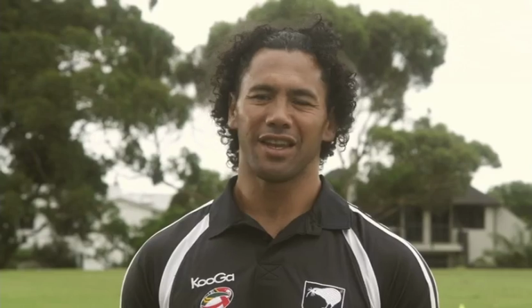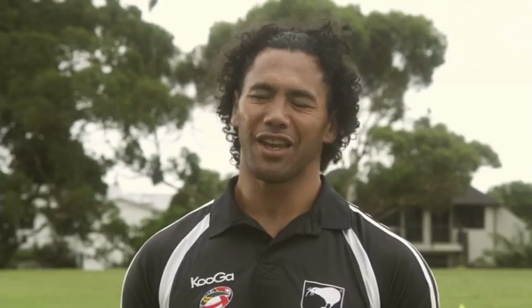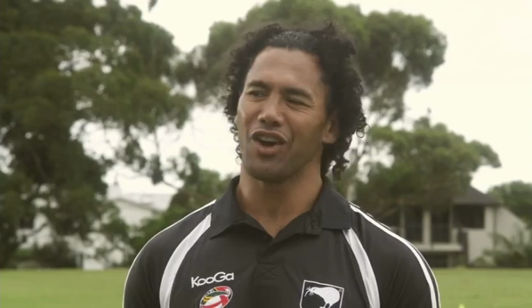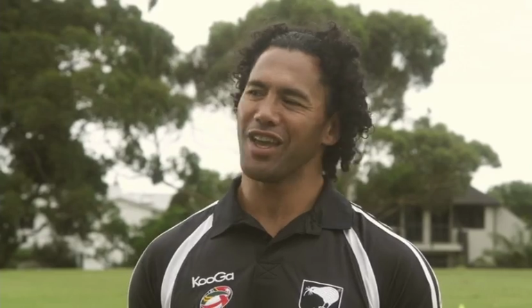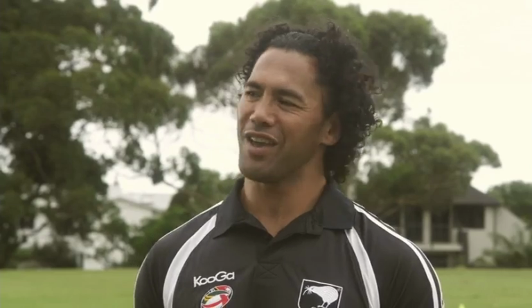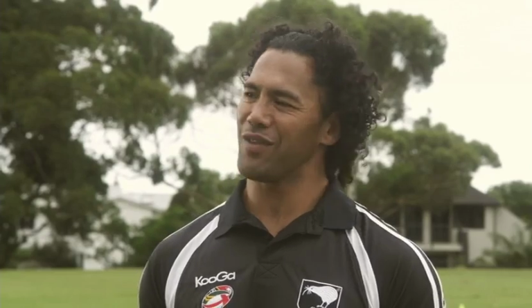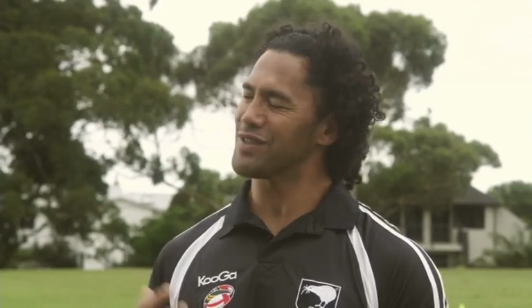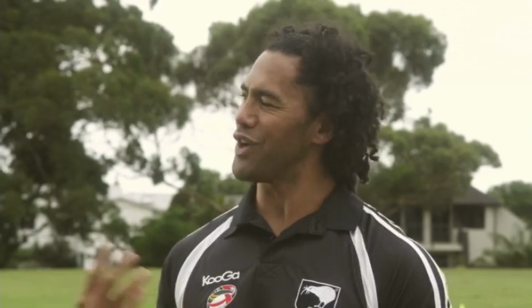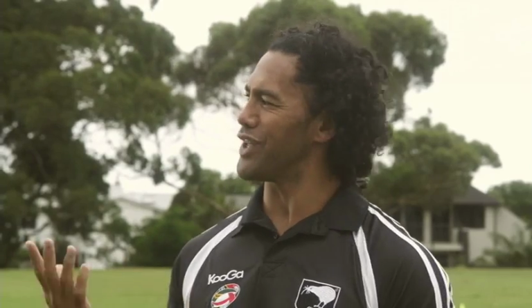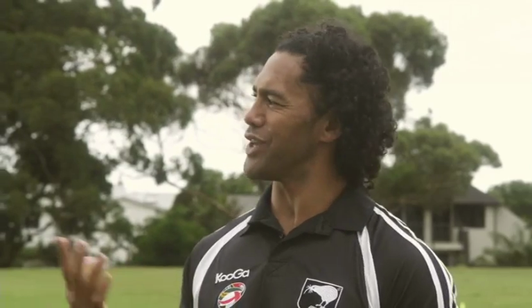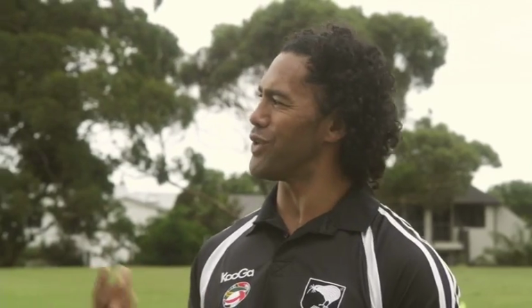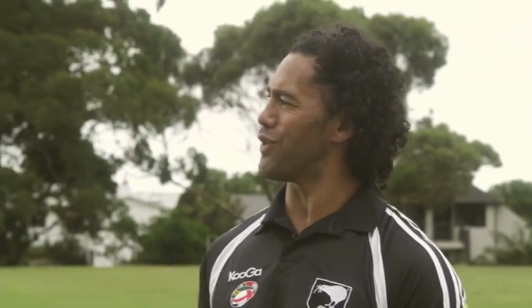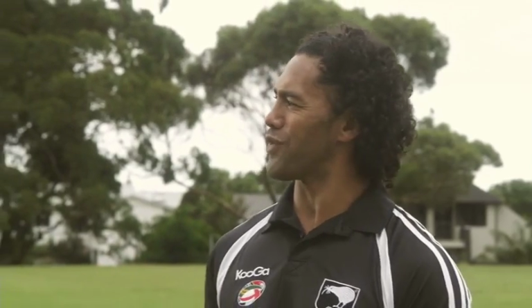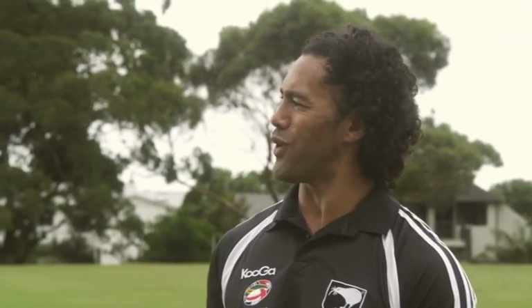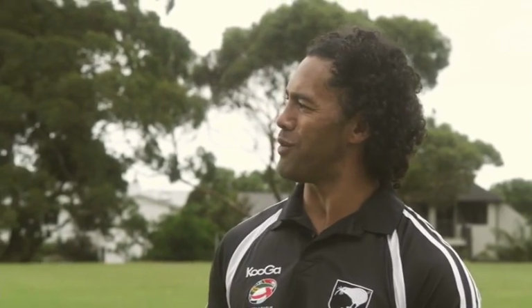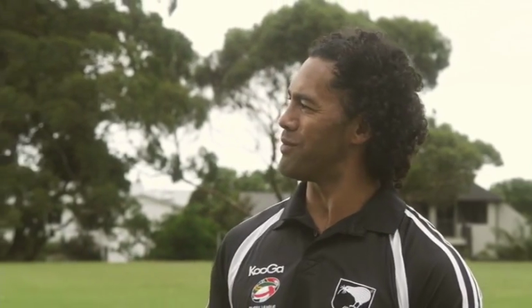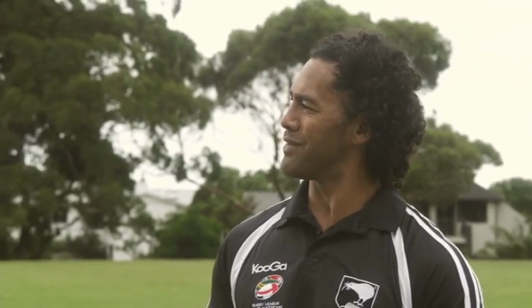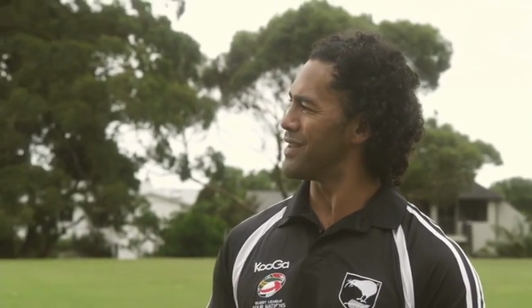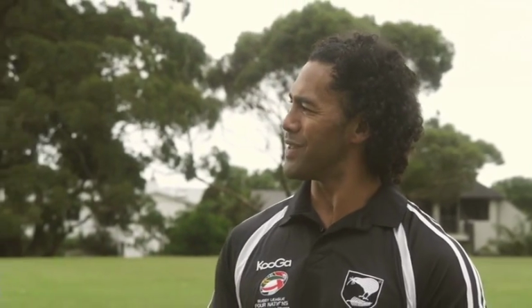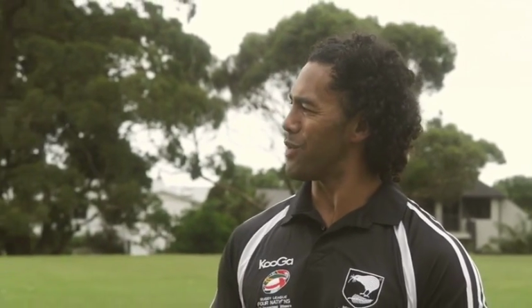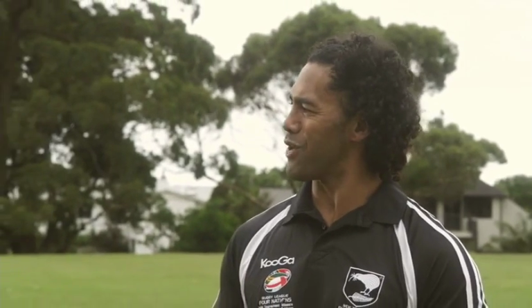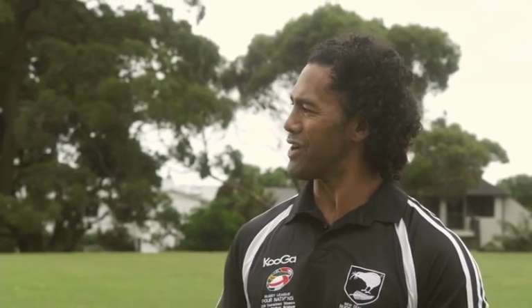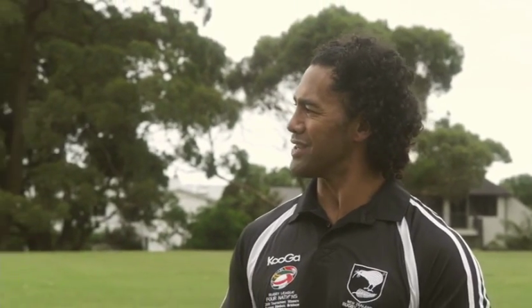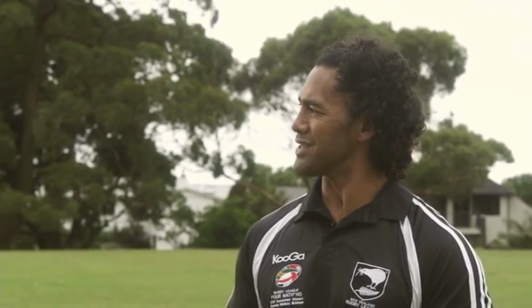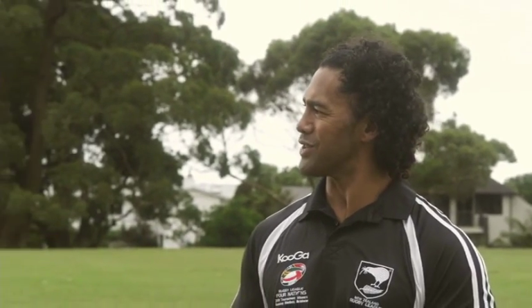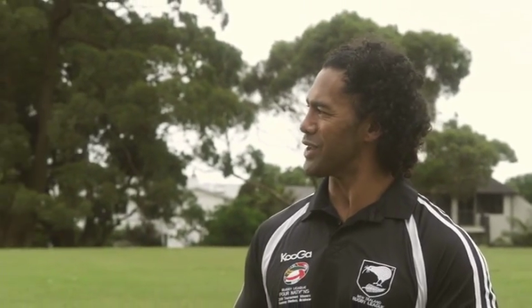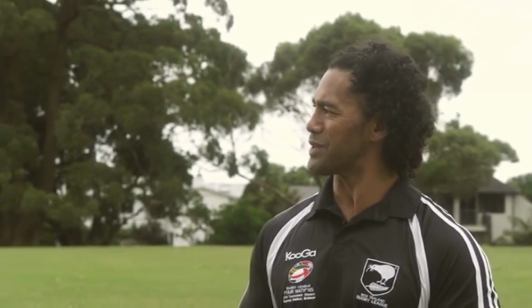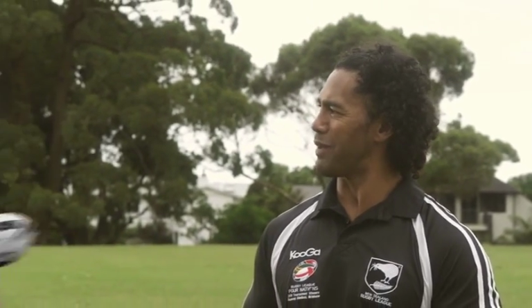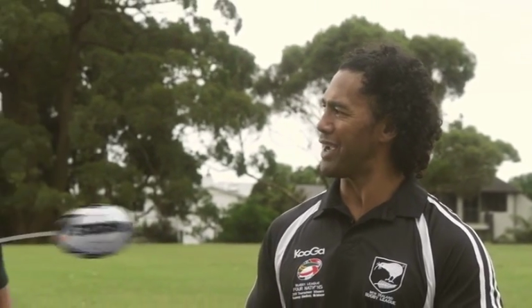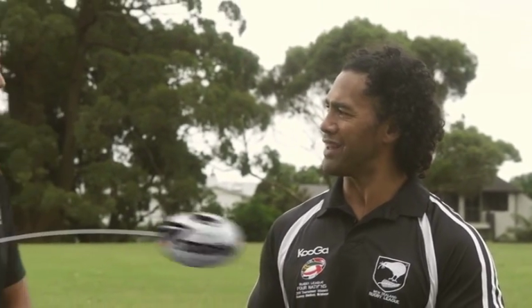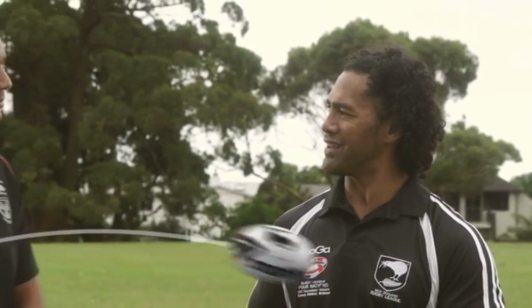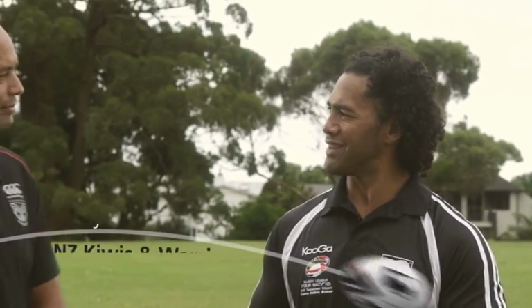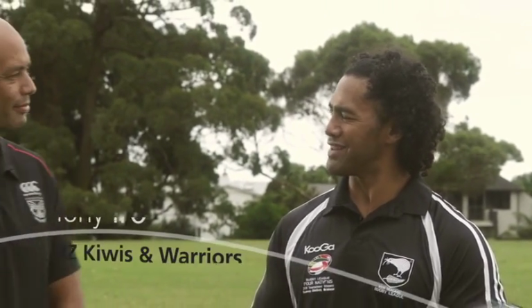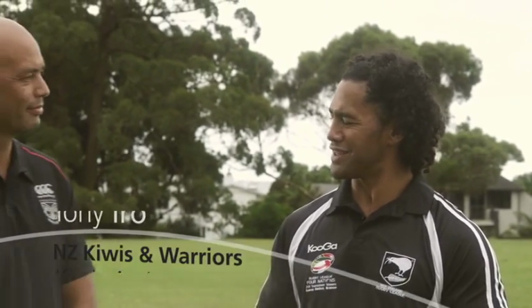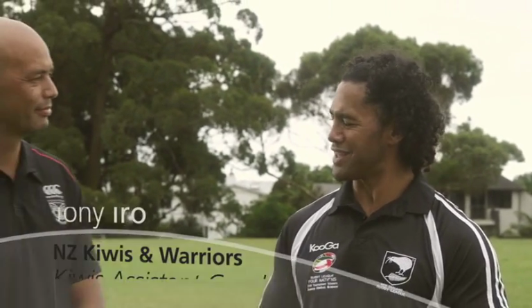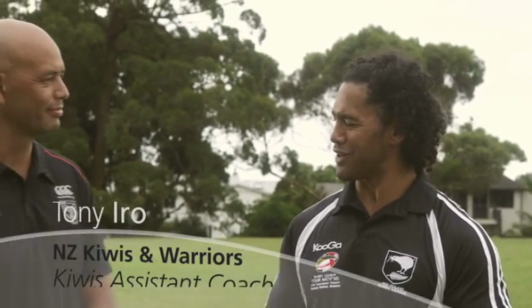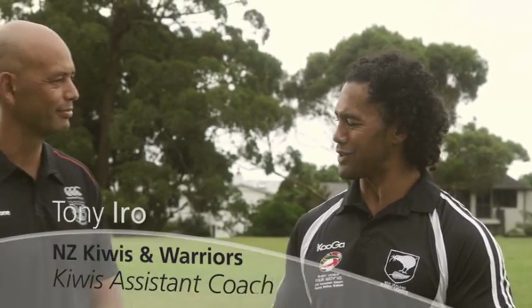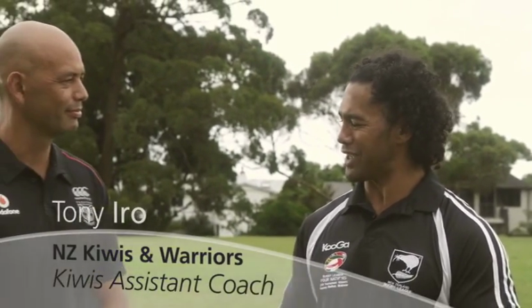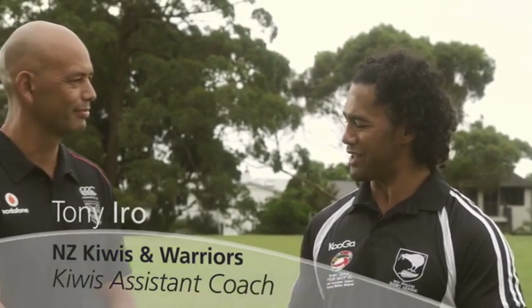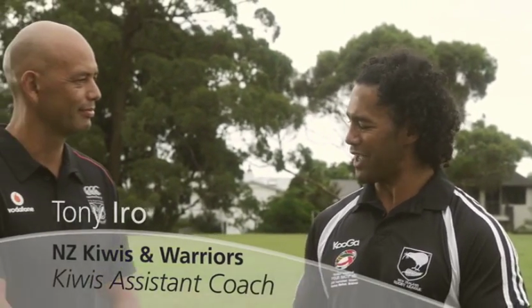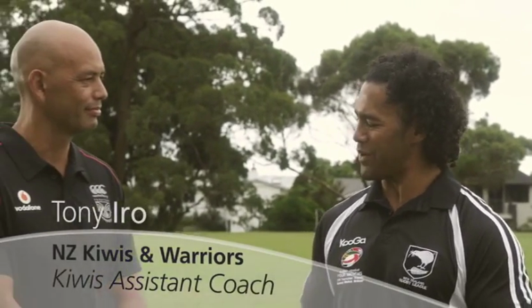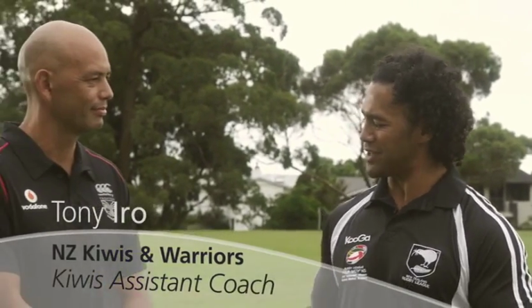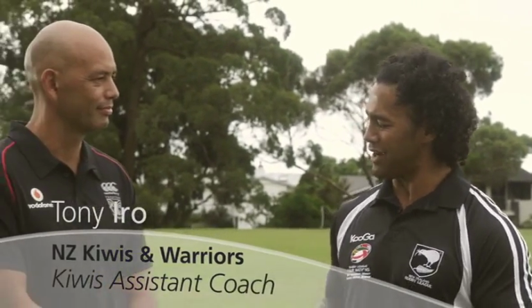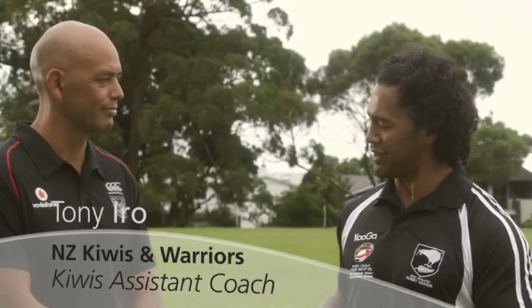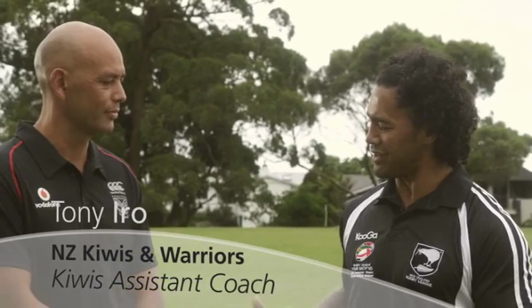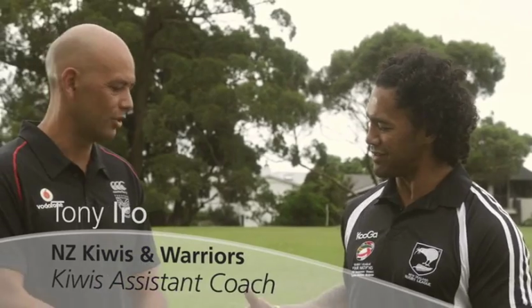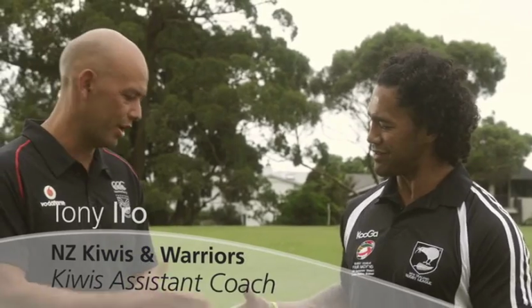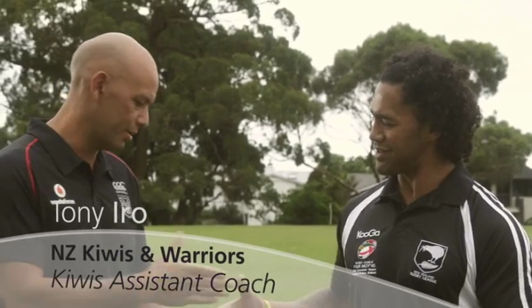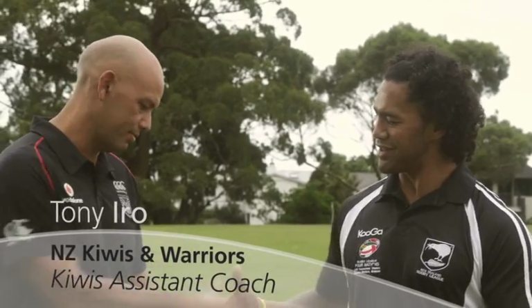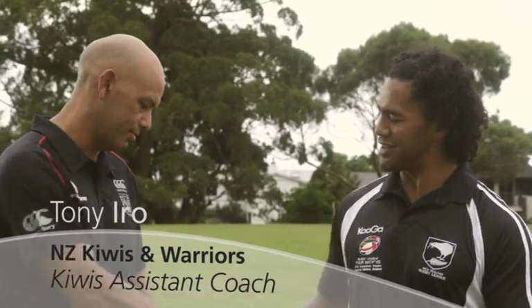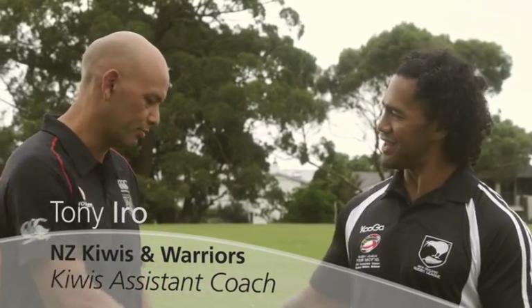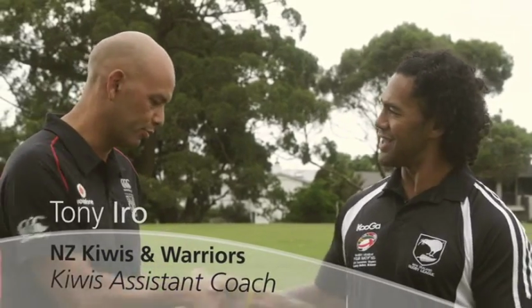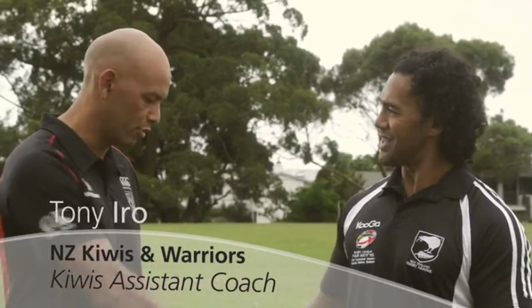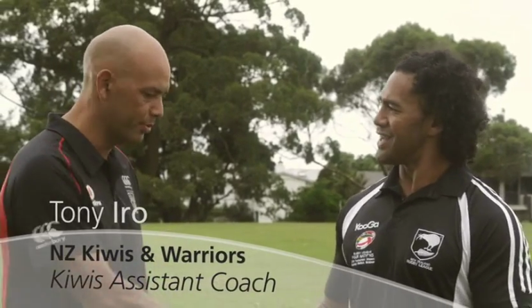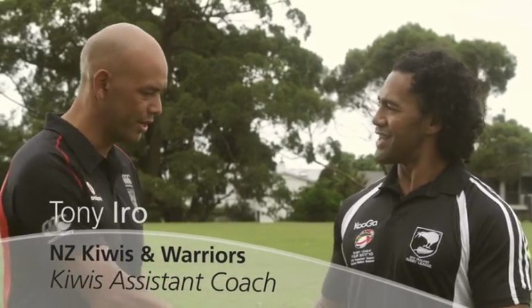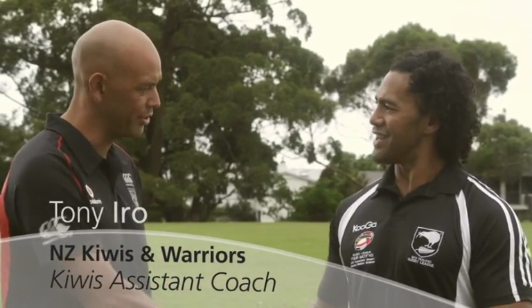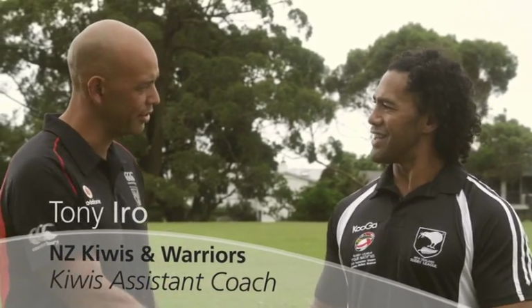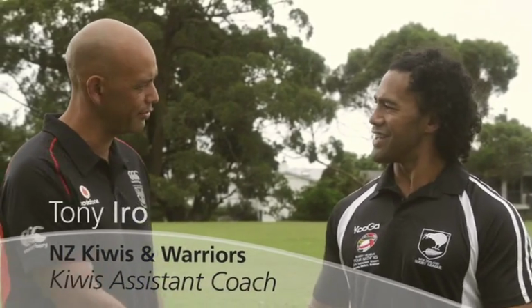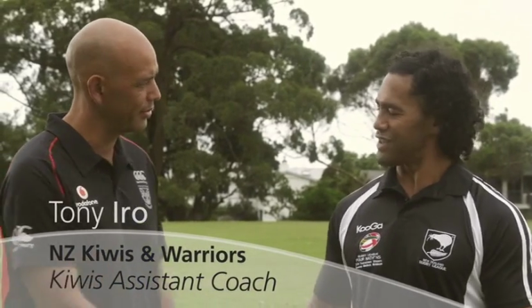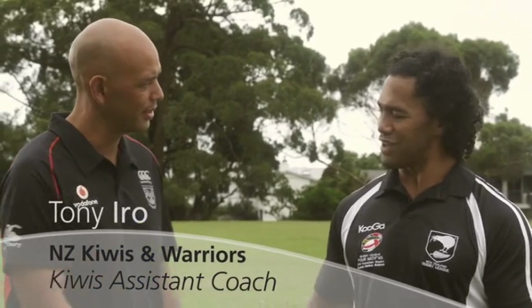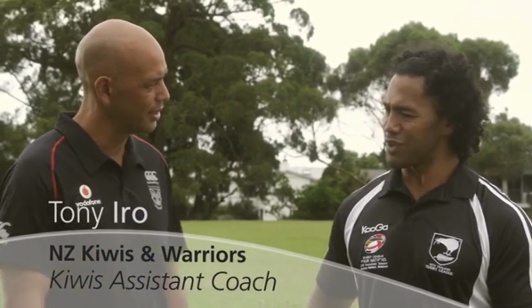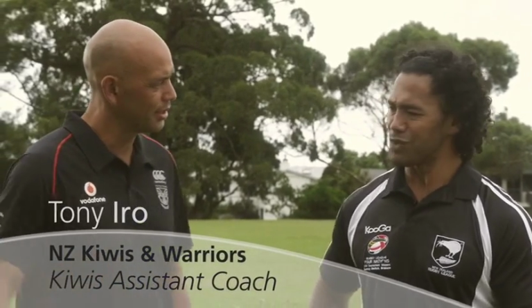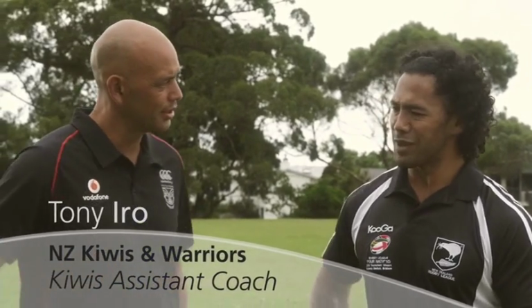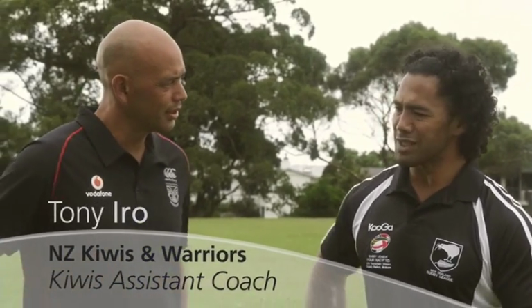I have Tony Iroh from the Warriors to explain the tackle tech. How are you, Tony? Great. Ruben, how are you? Very good, mate.